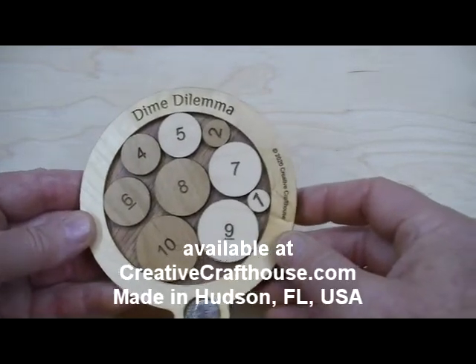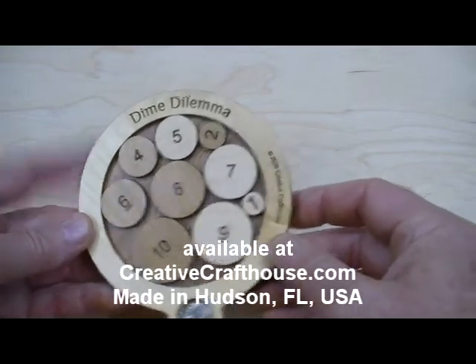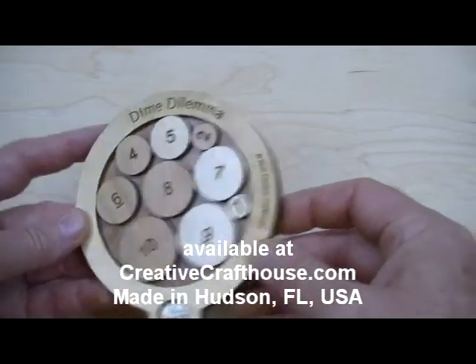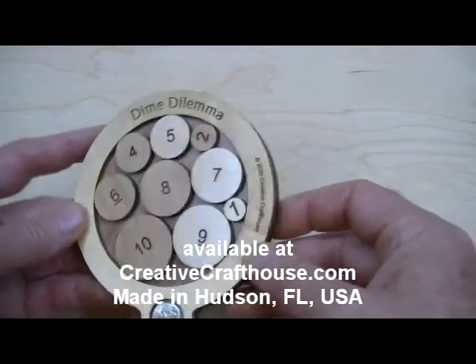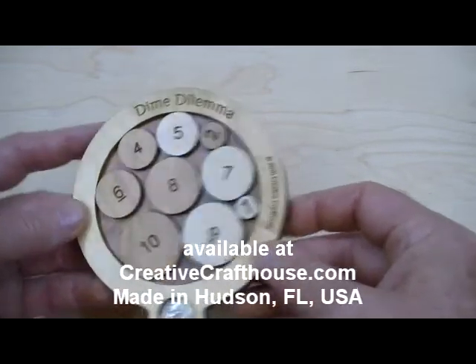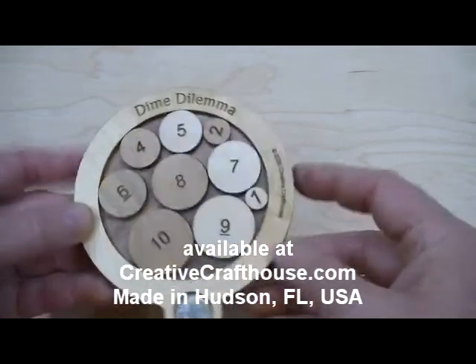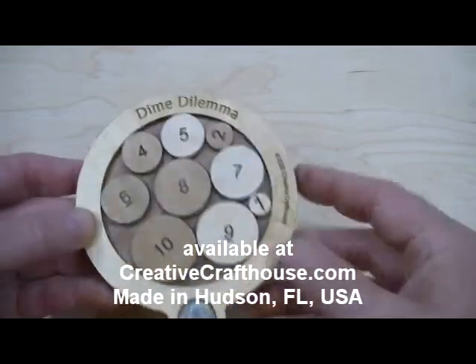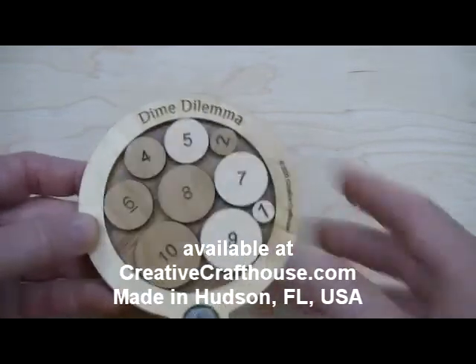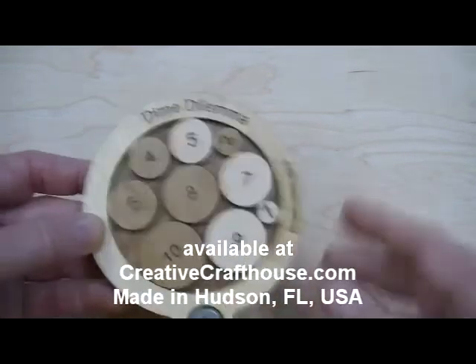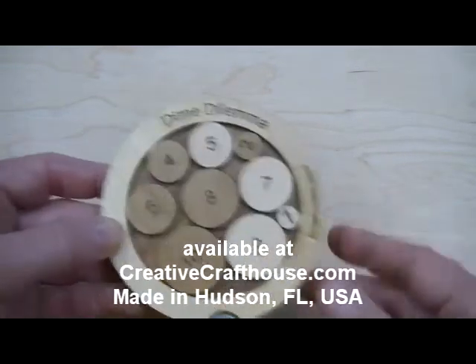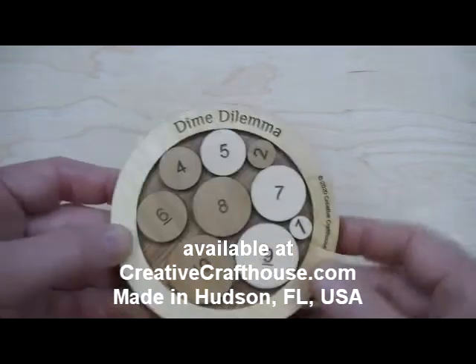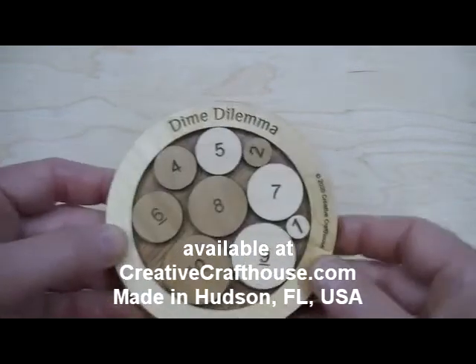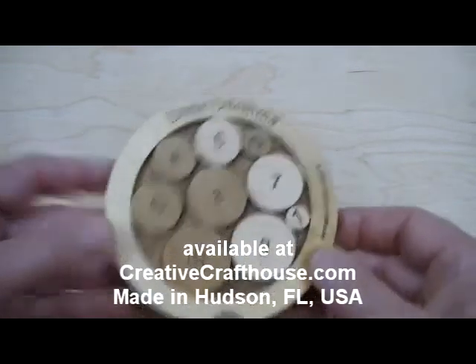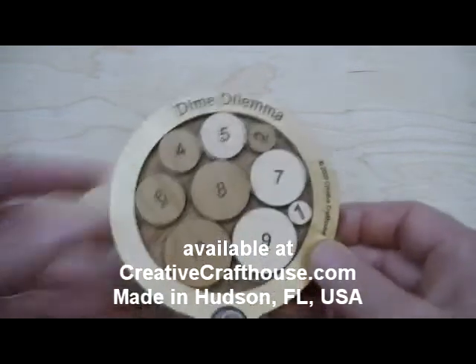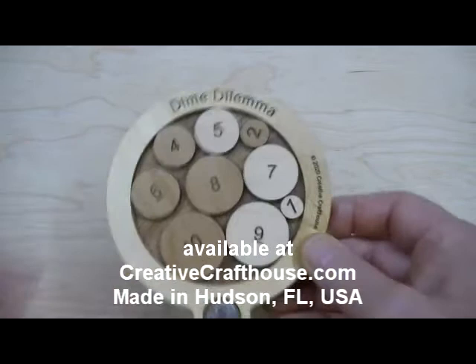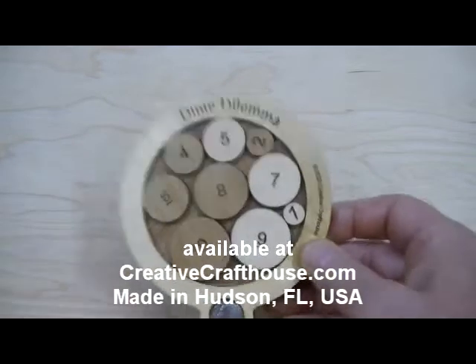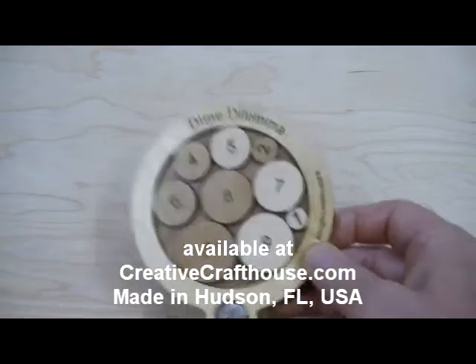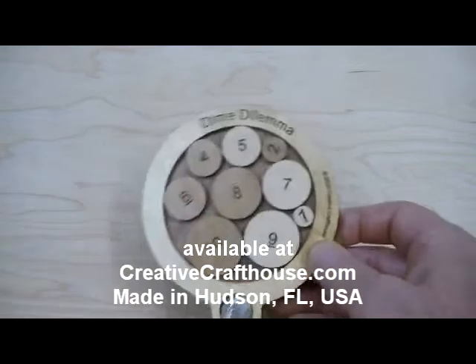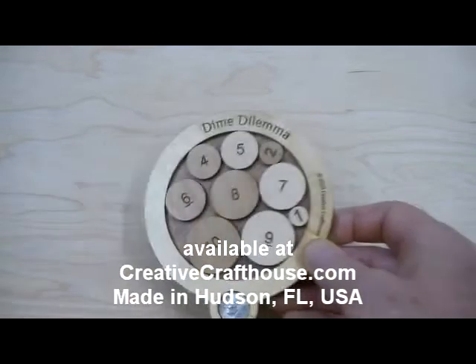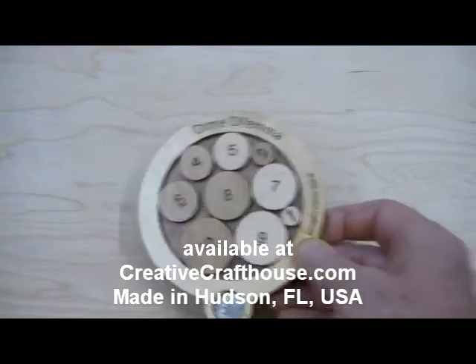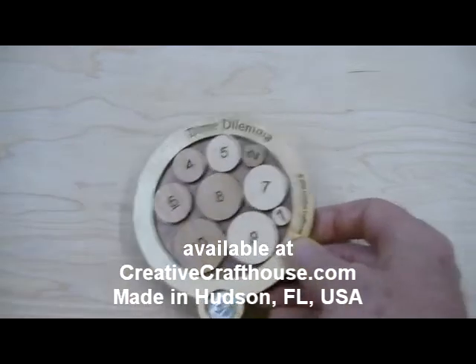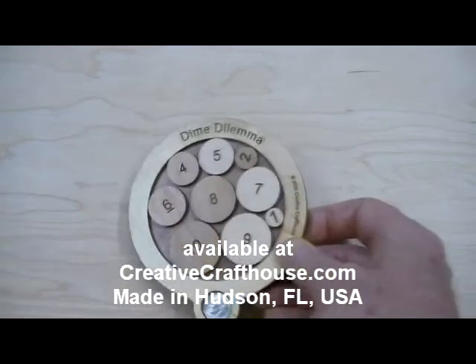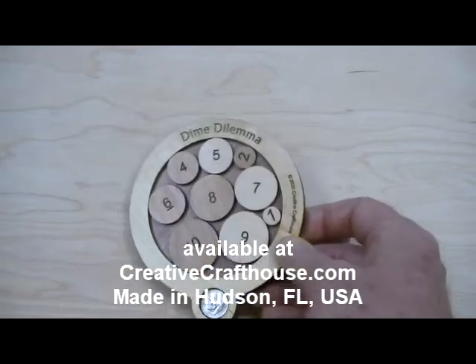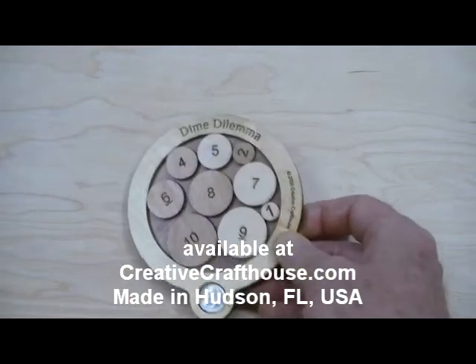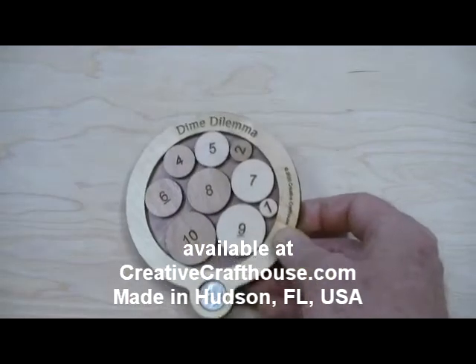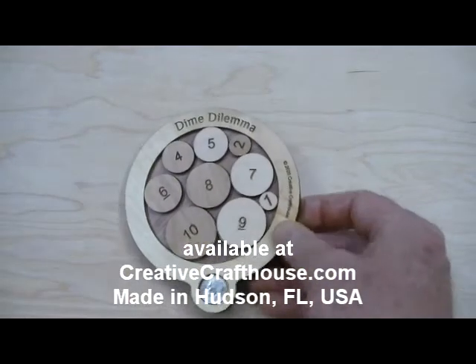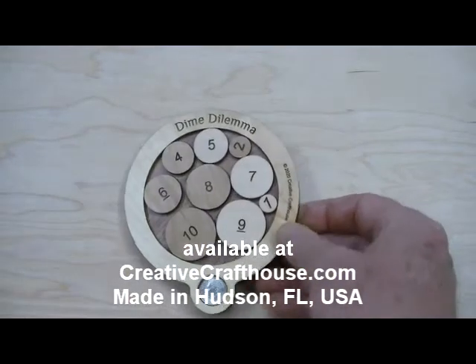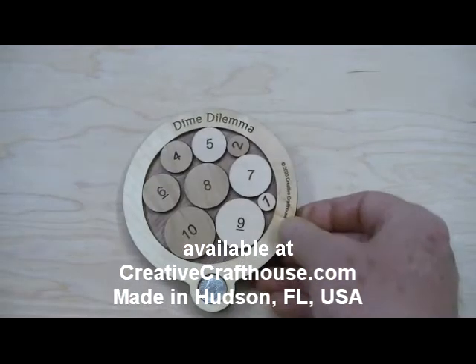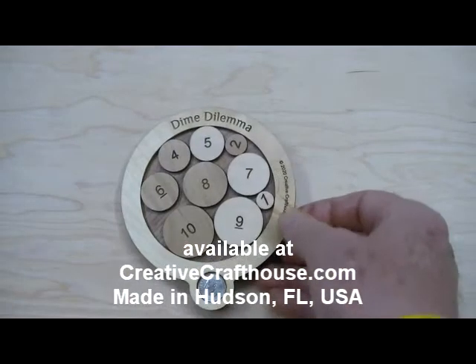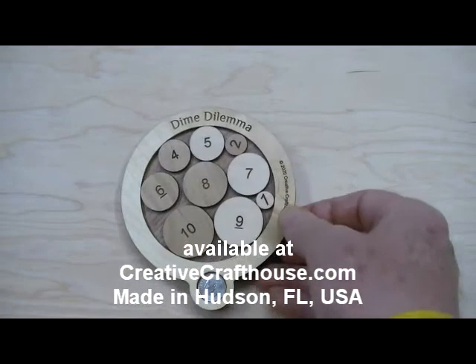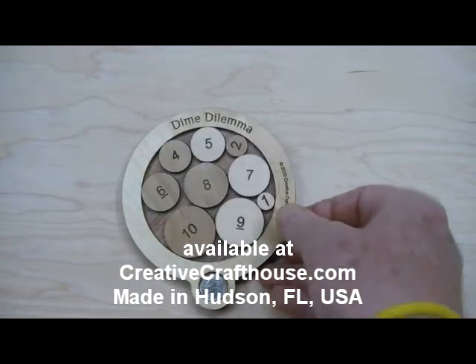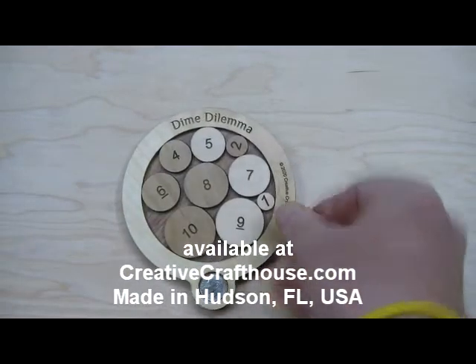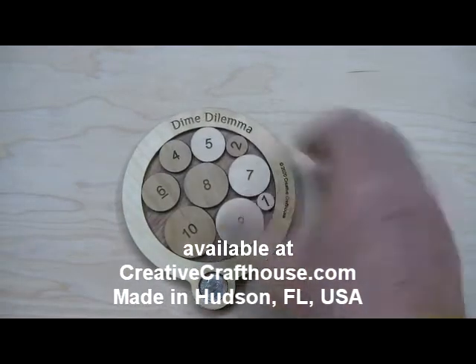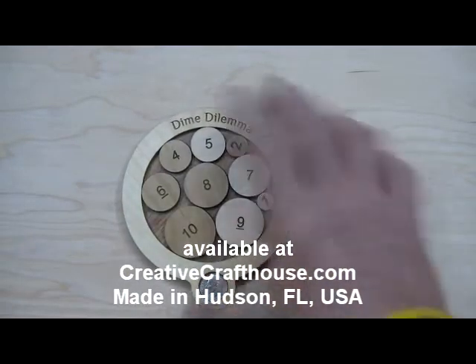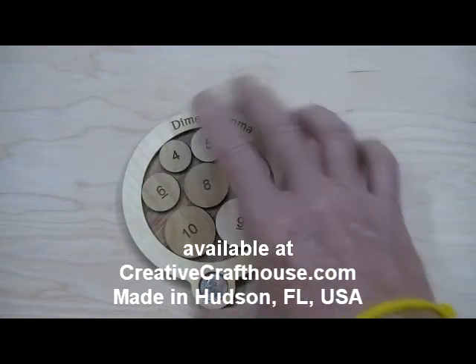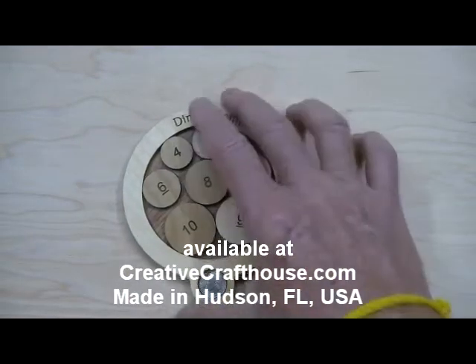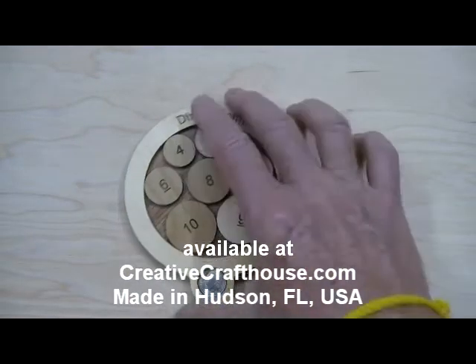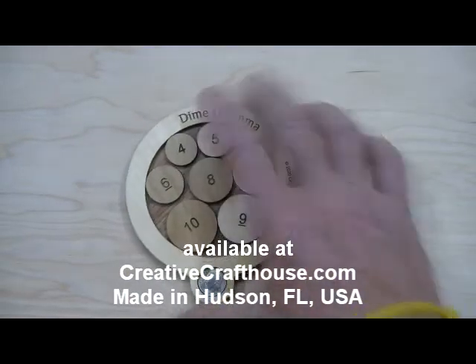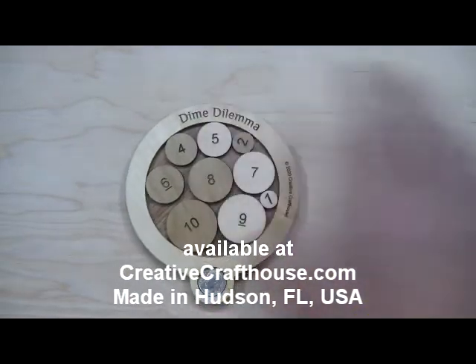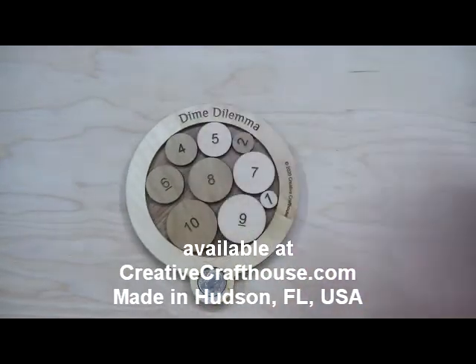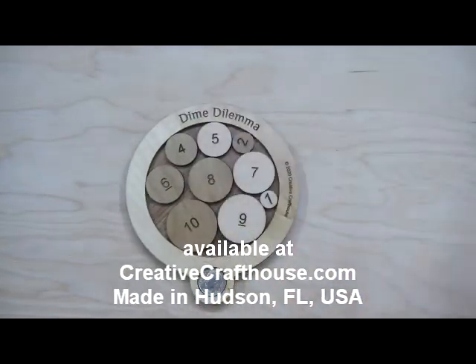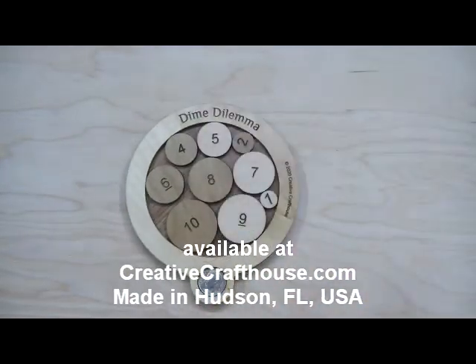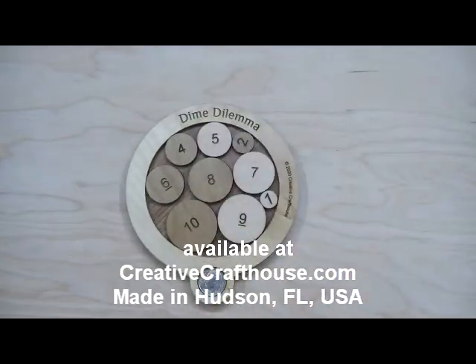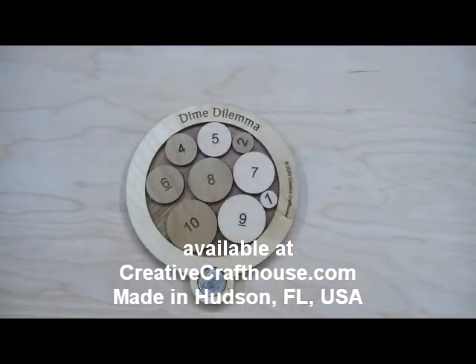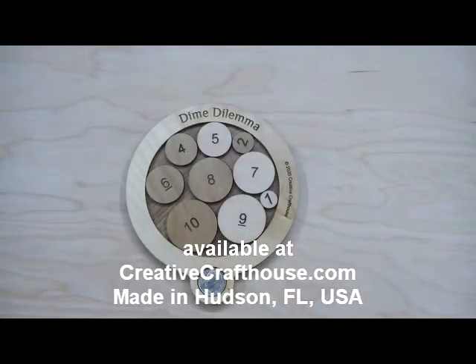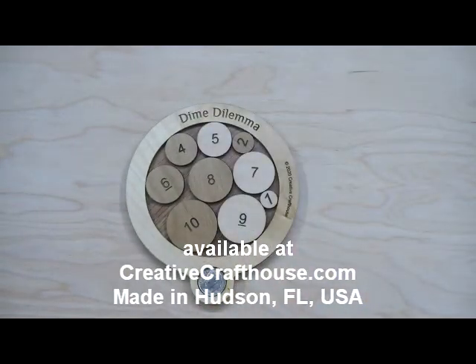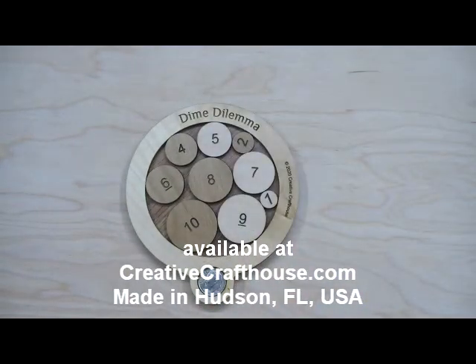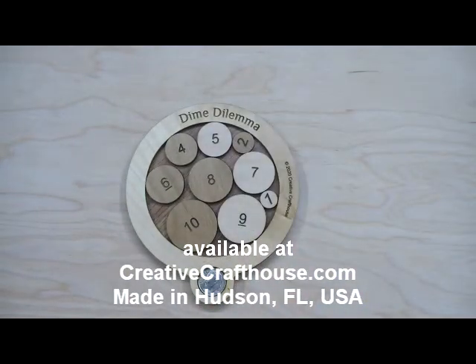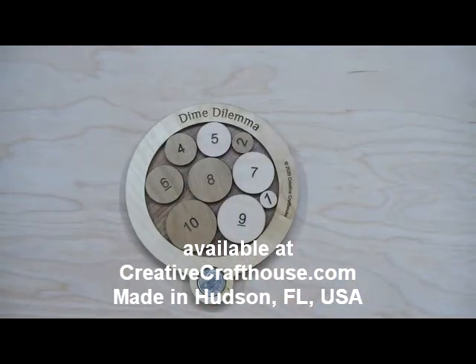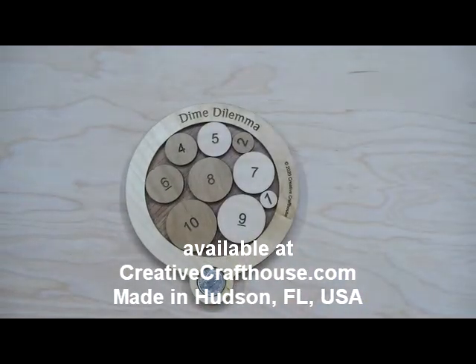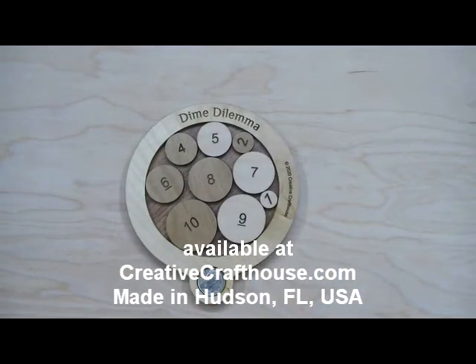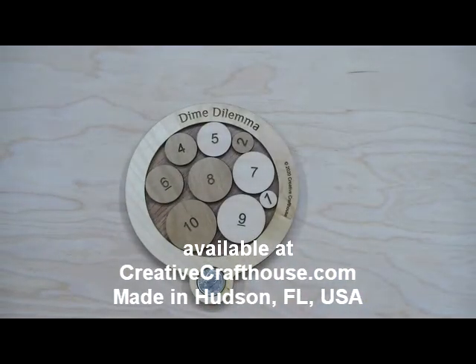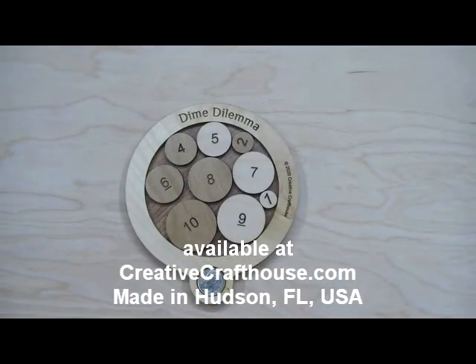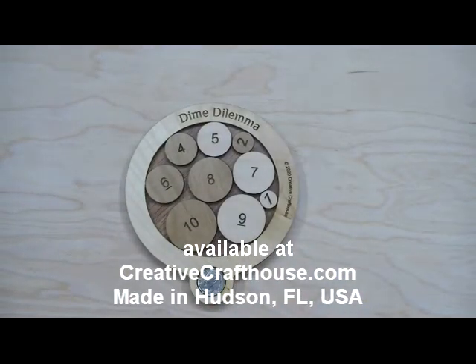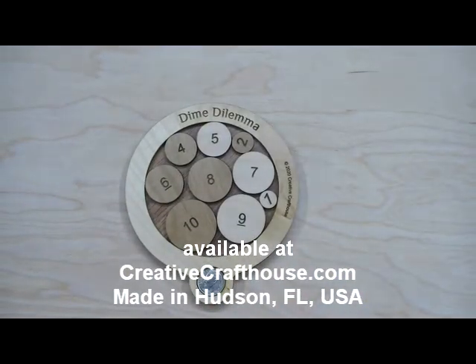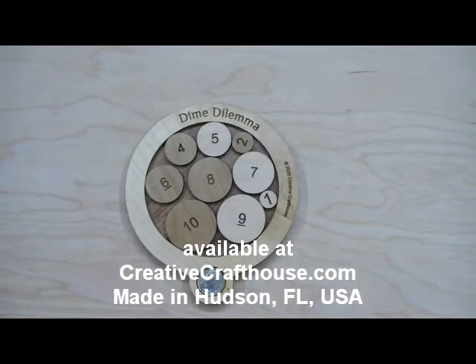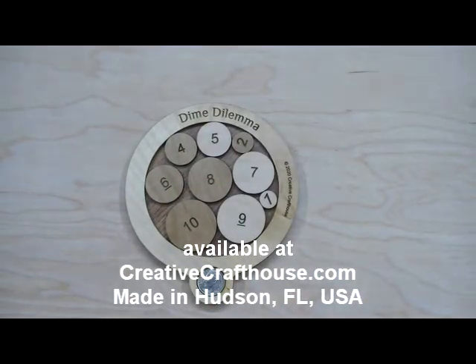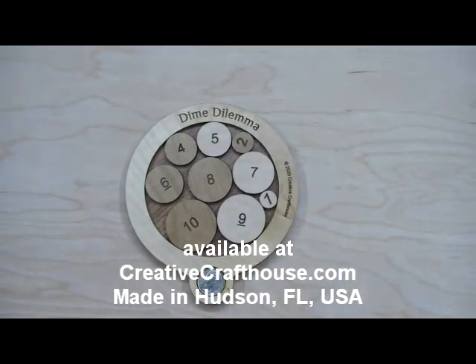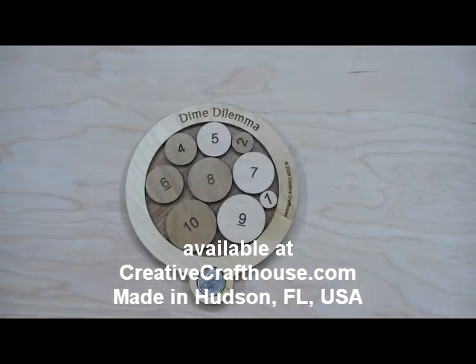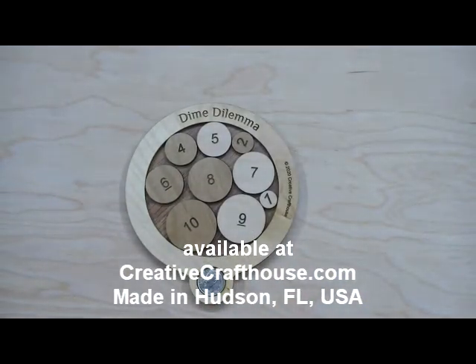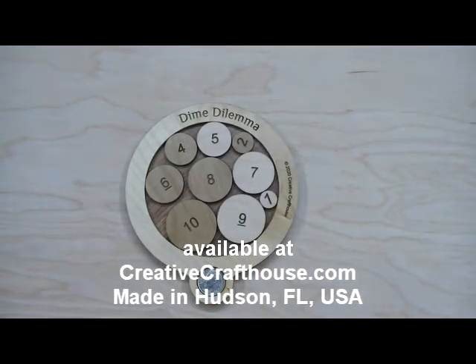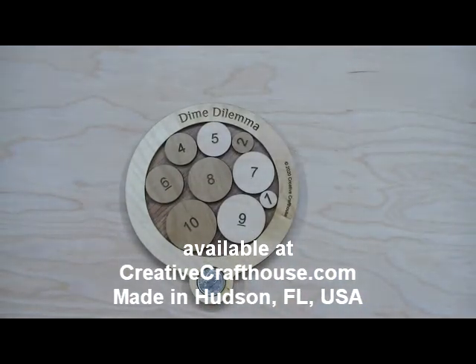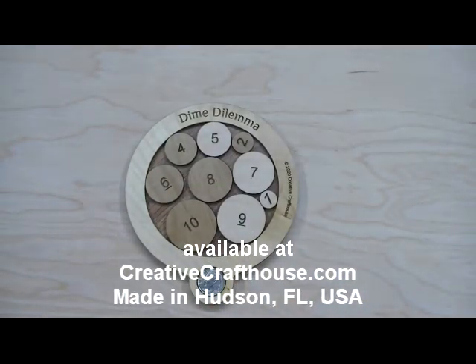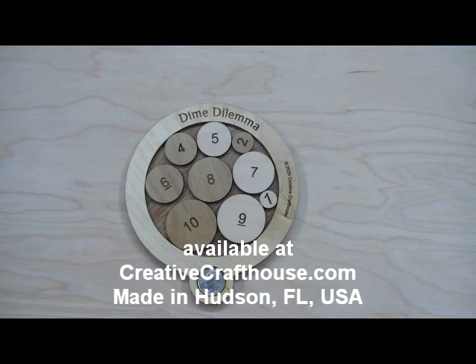Made right here in our Hudson, Florida shop, and I hope it's something you can enjoy. This is Dave at Creative Craft House.